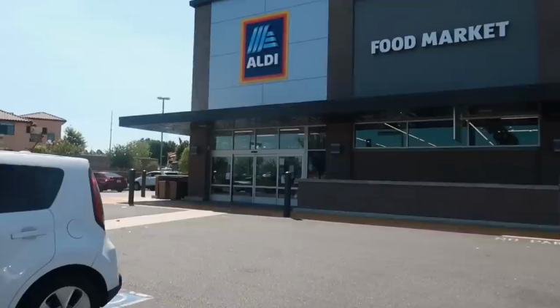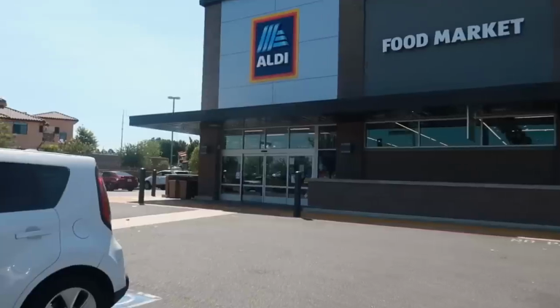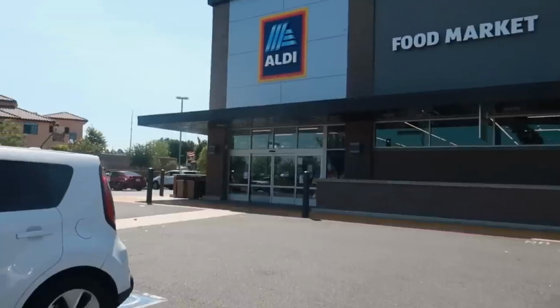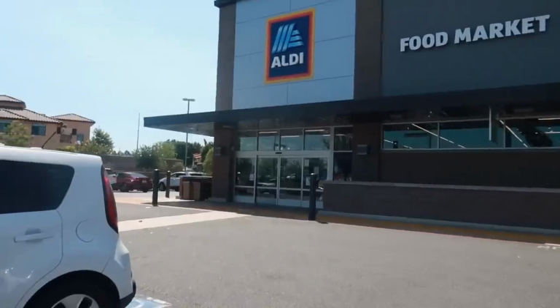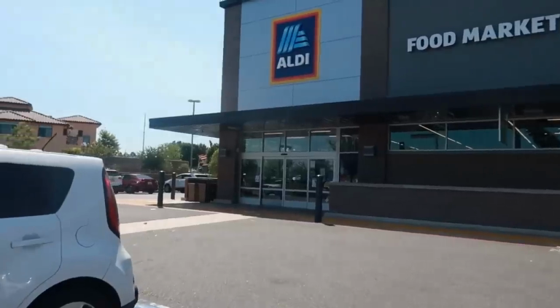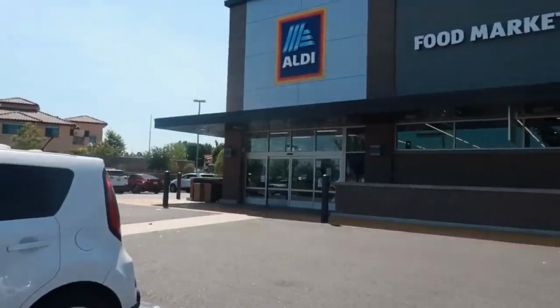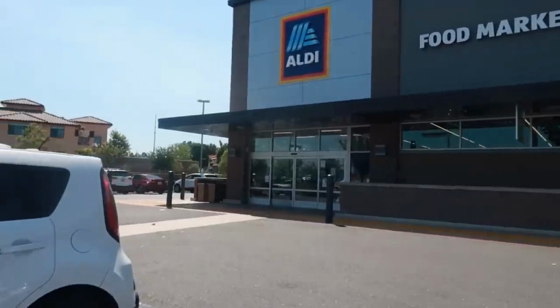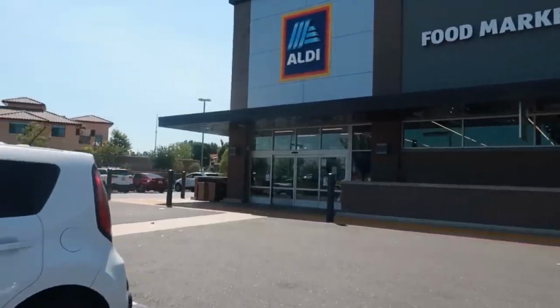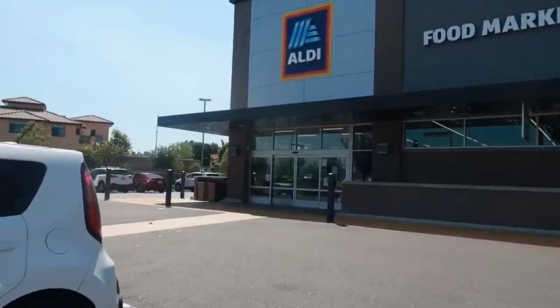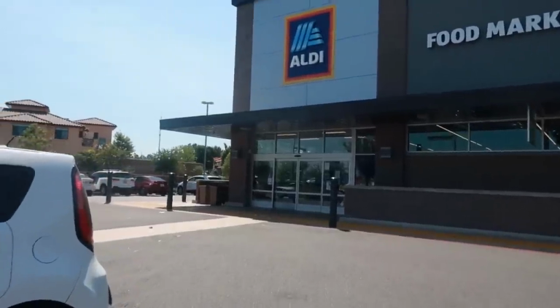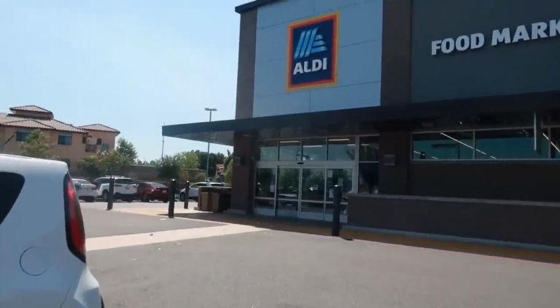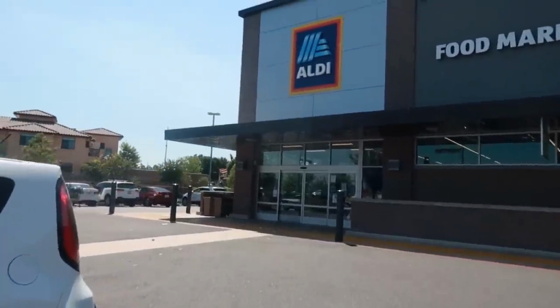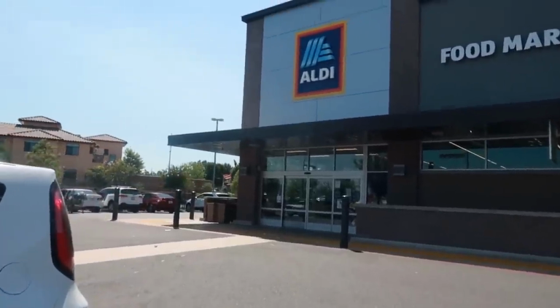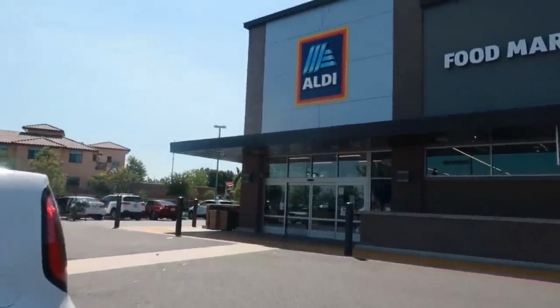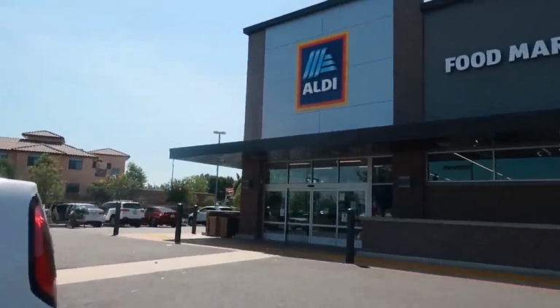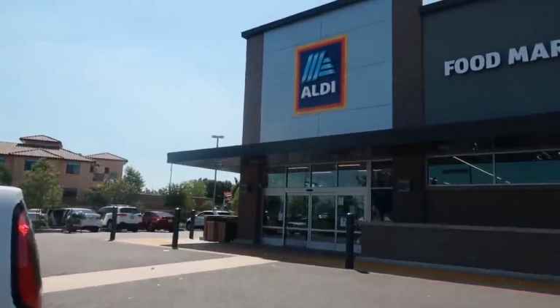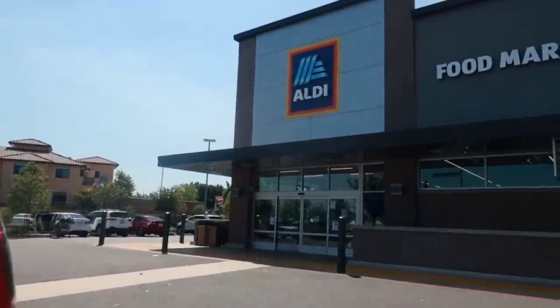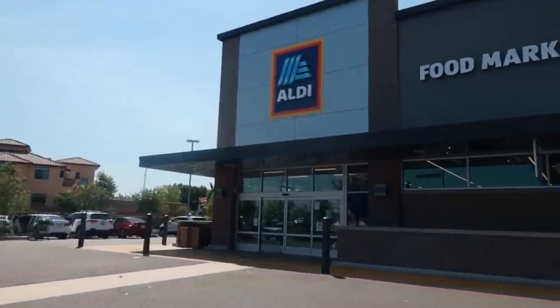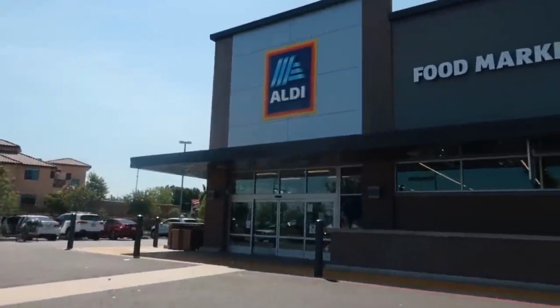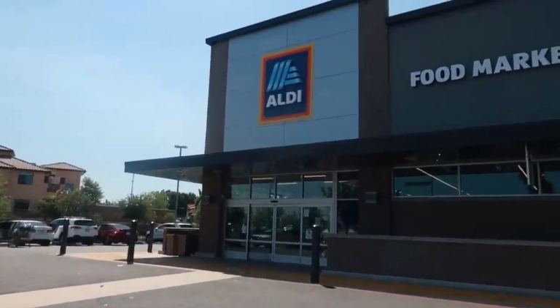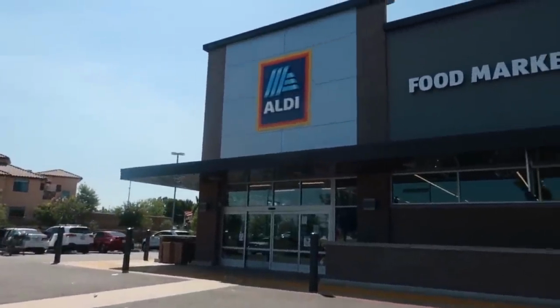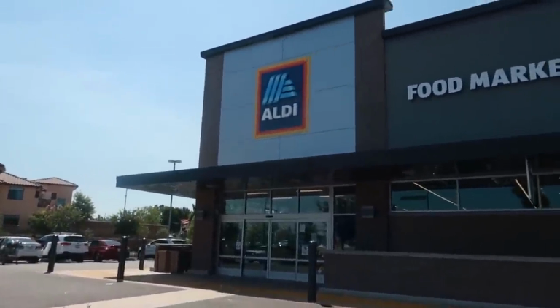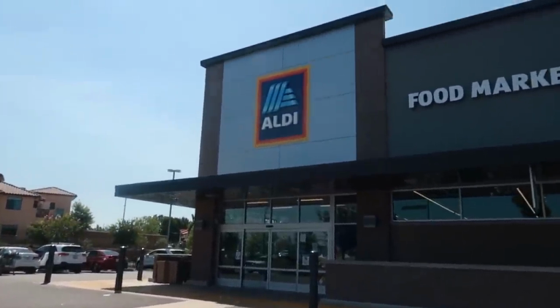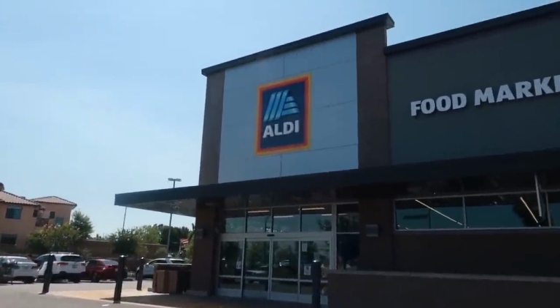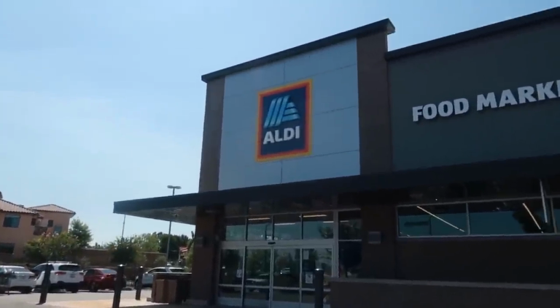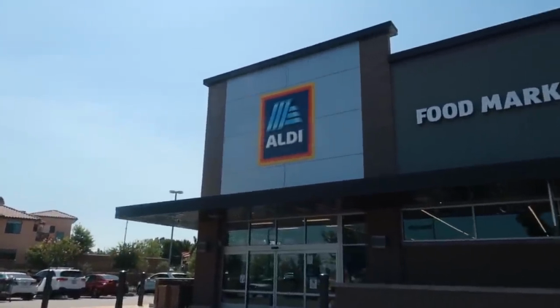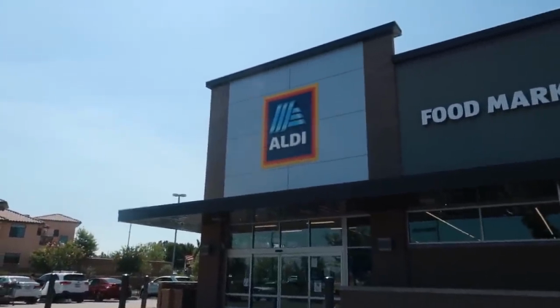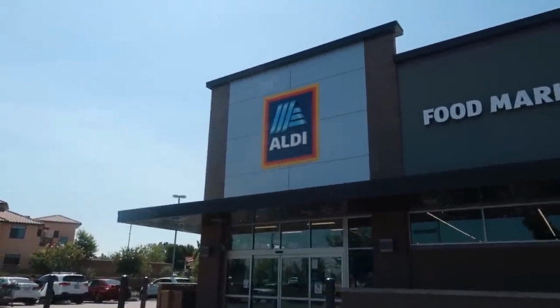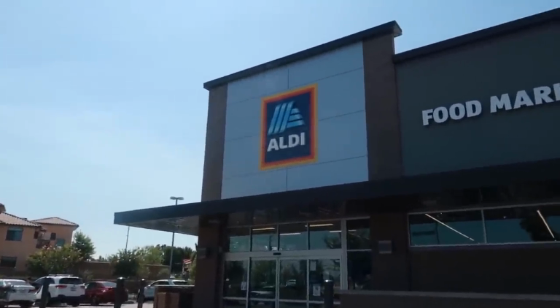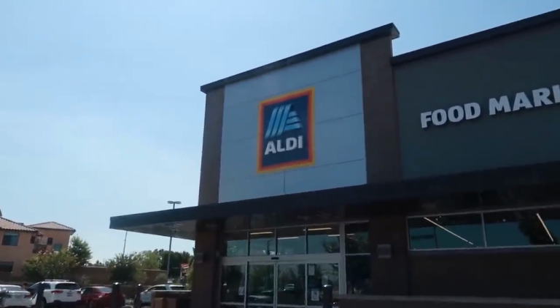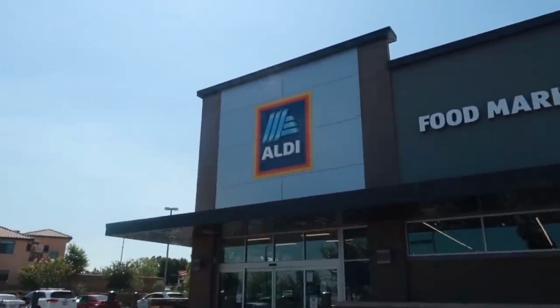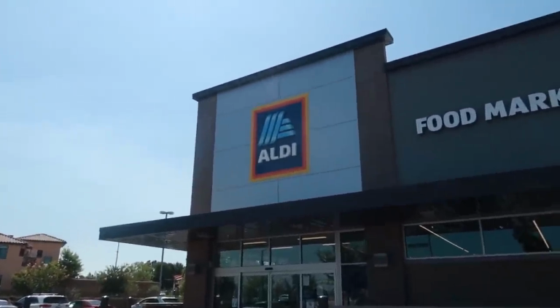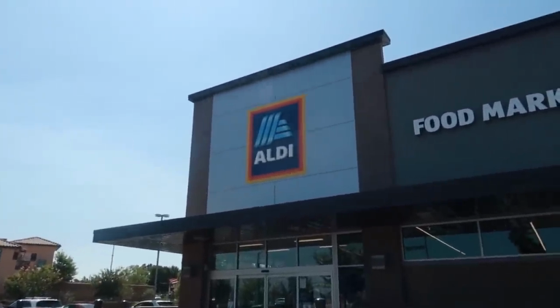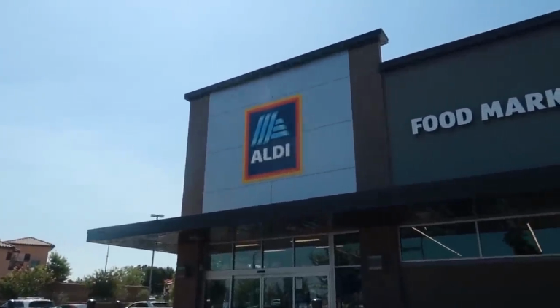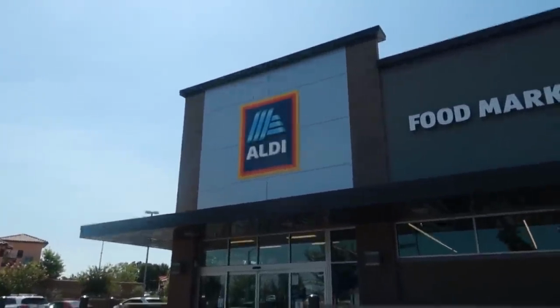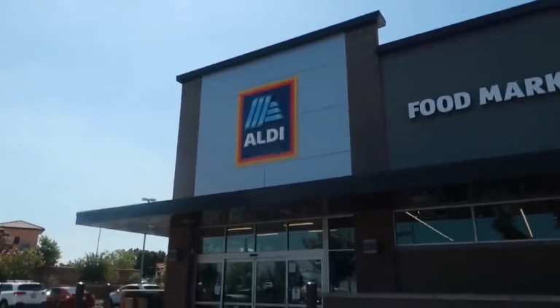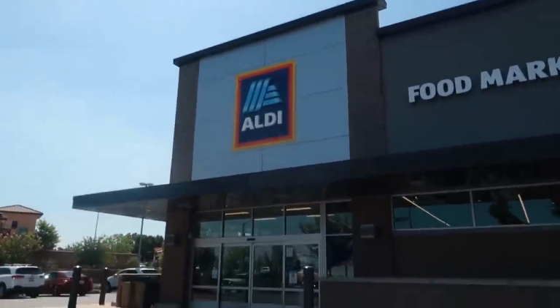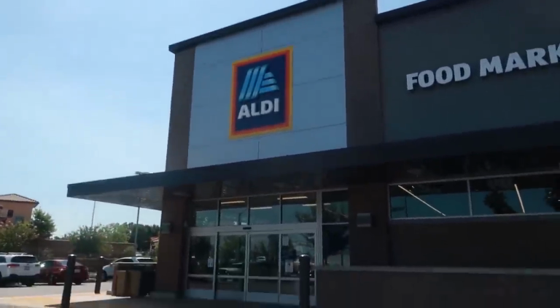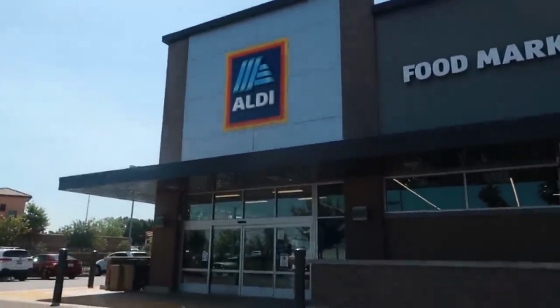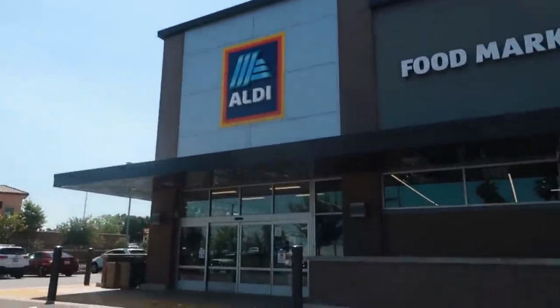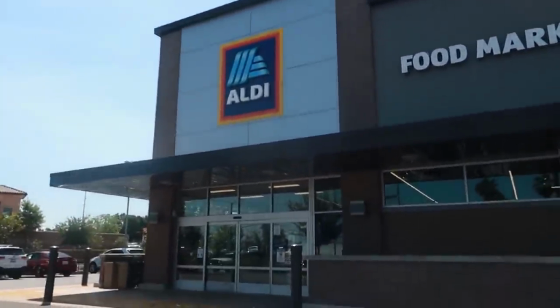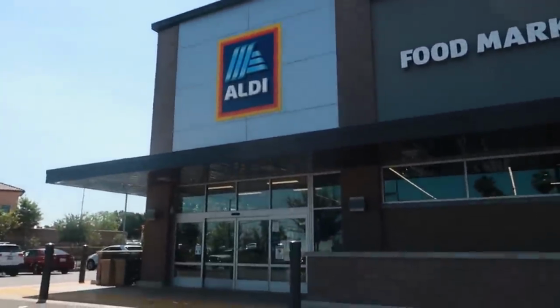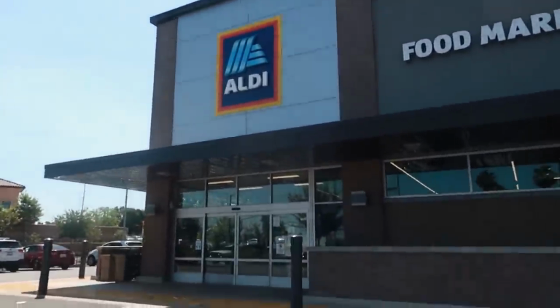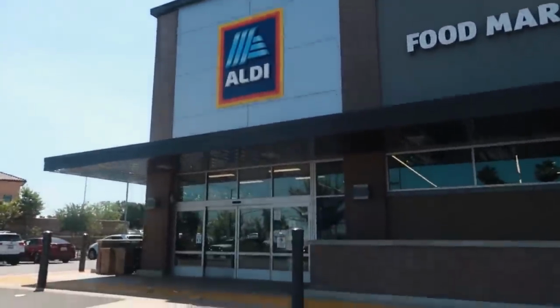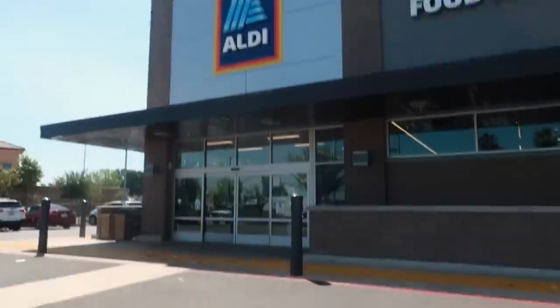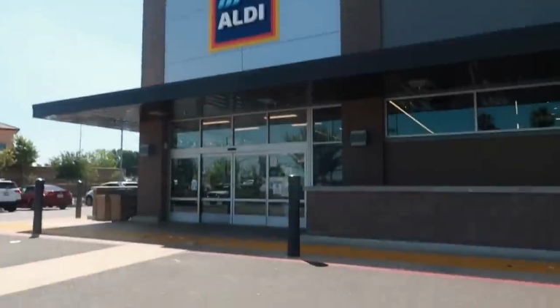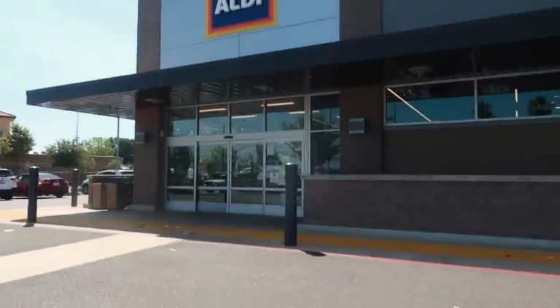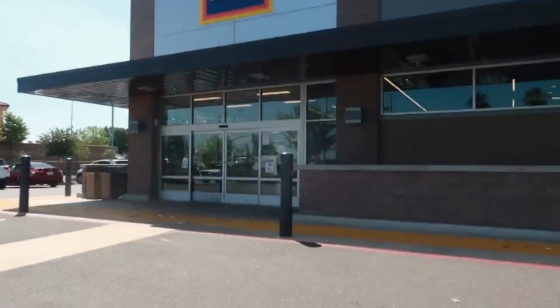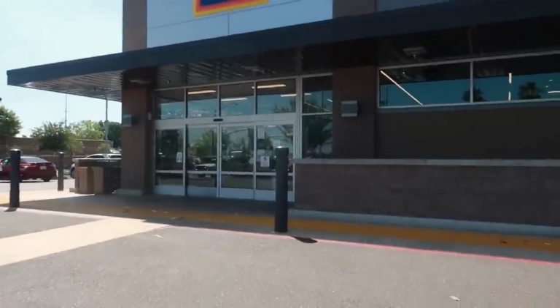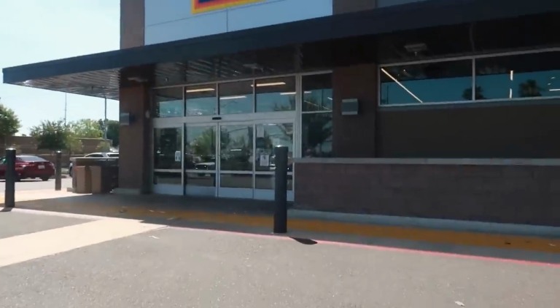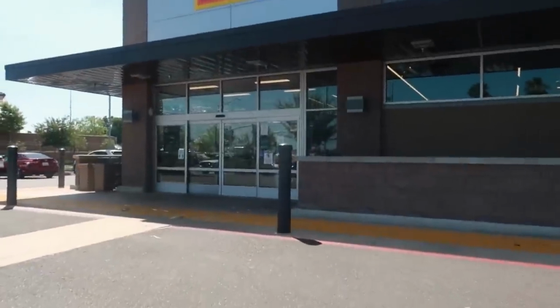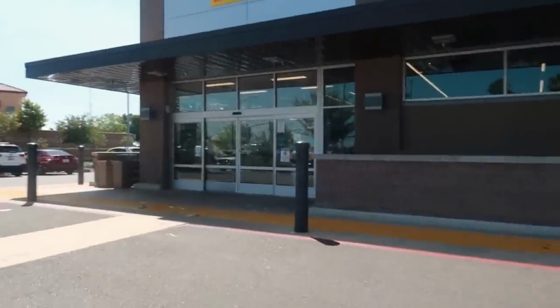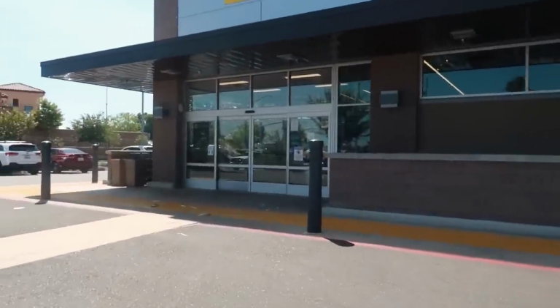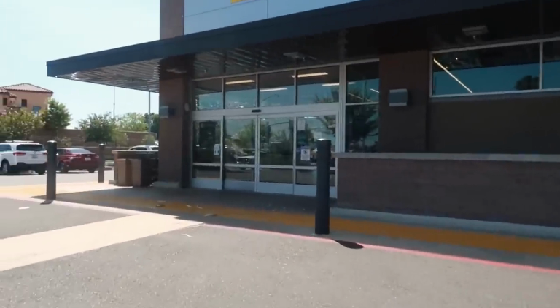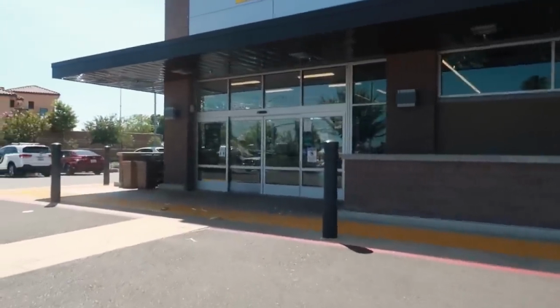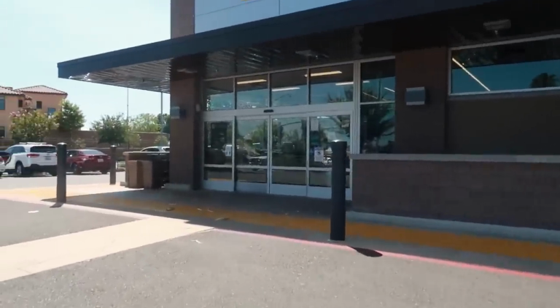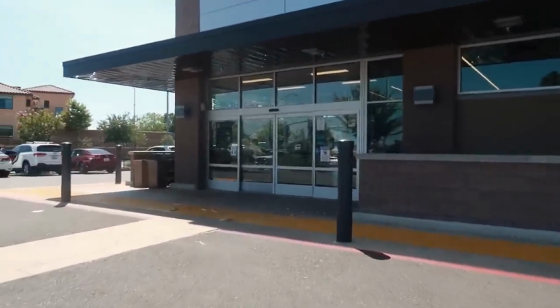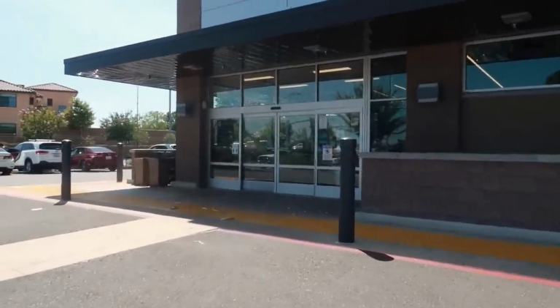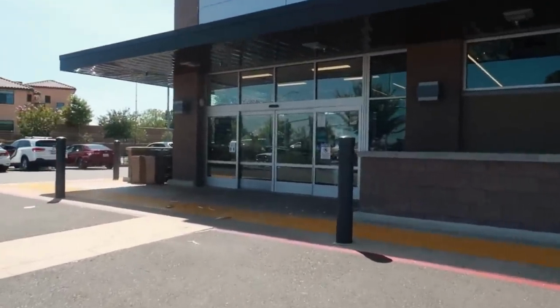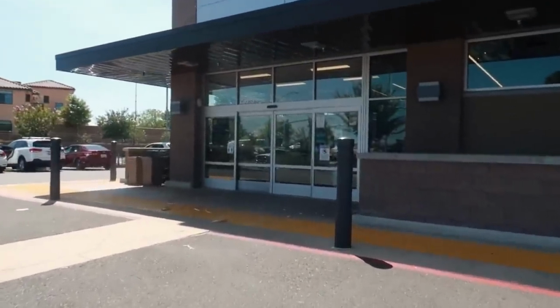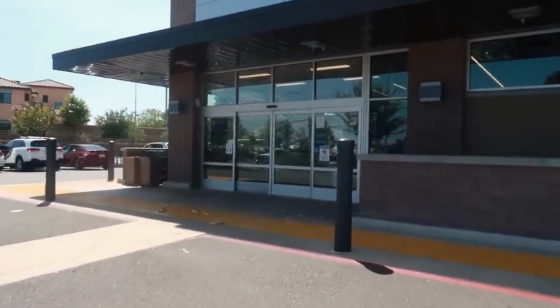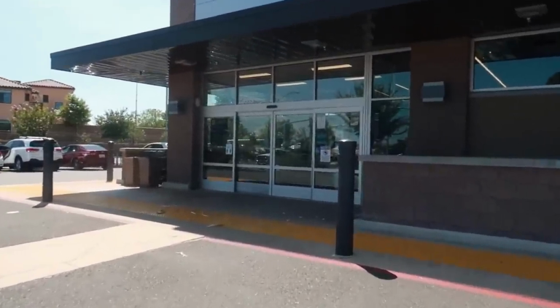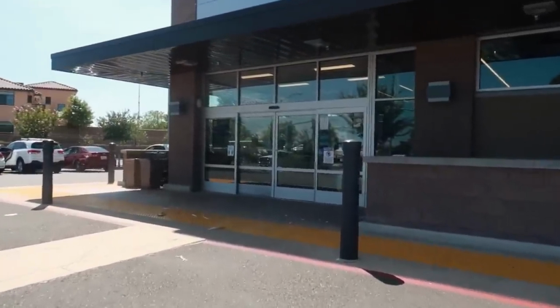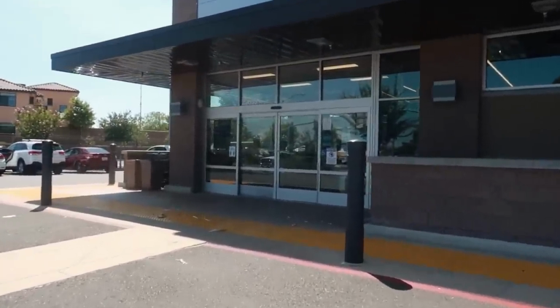Hey my pretties, good morning. Today we are going inside of Aldi just to go see if they have anything new.